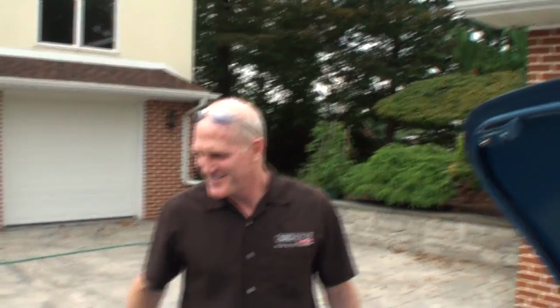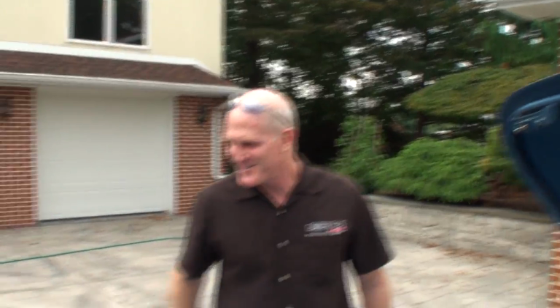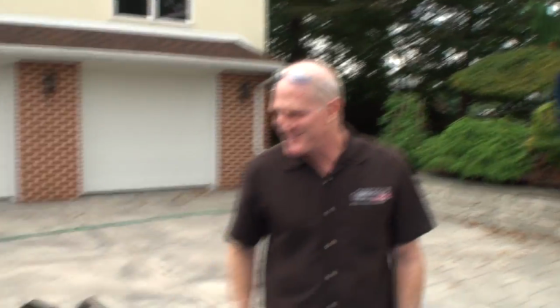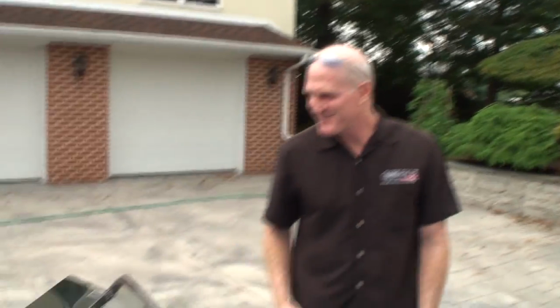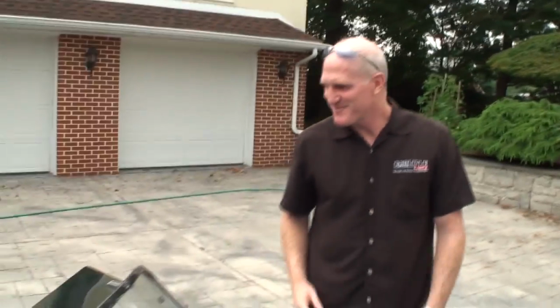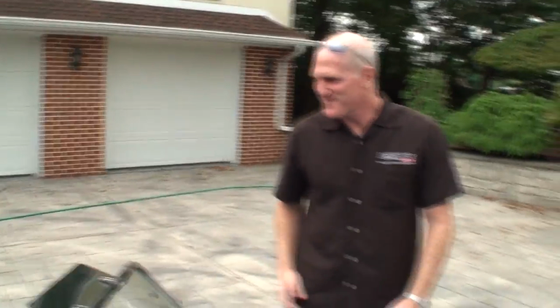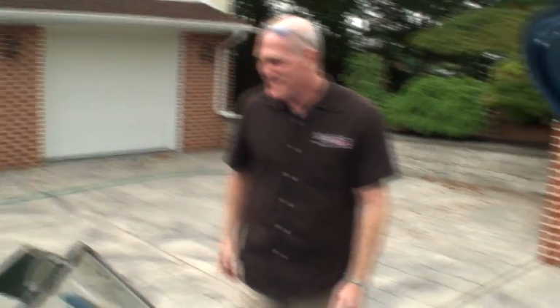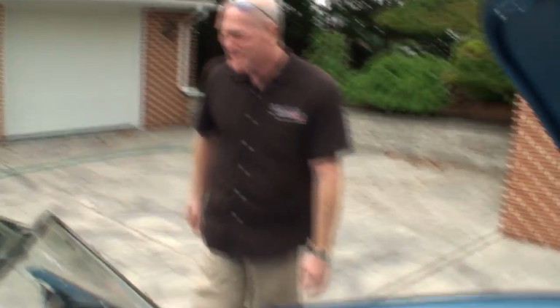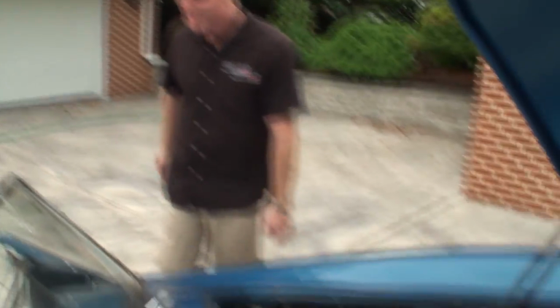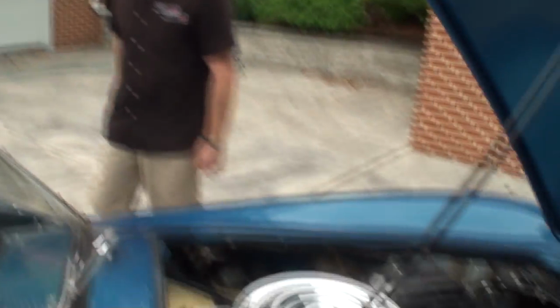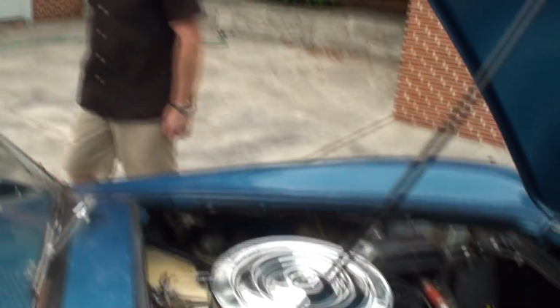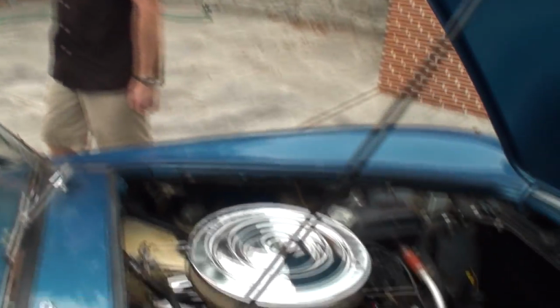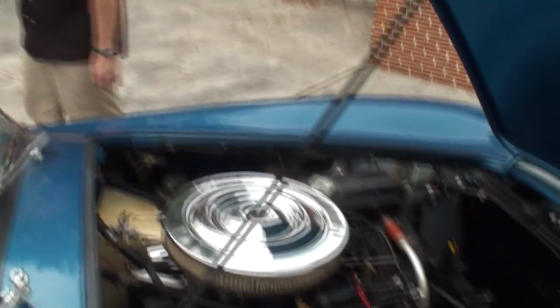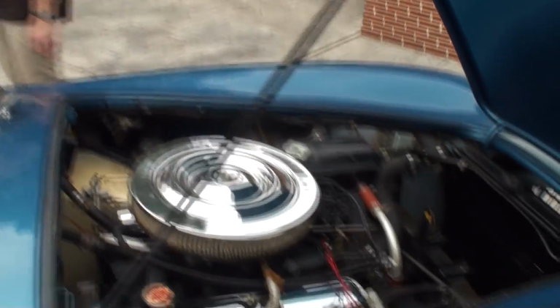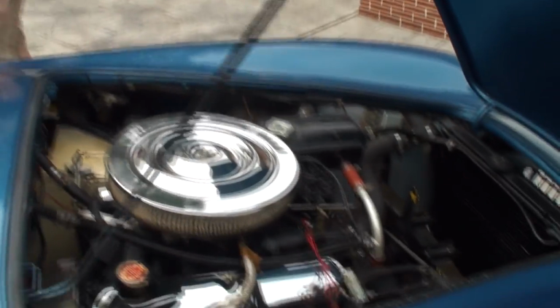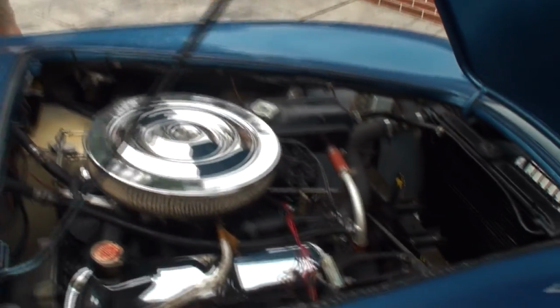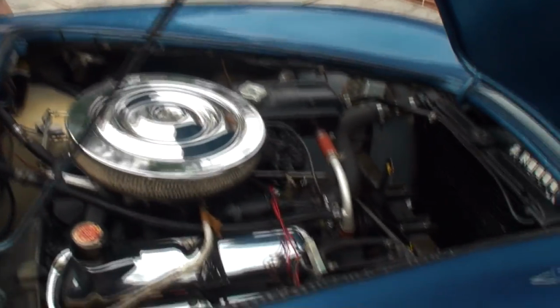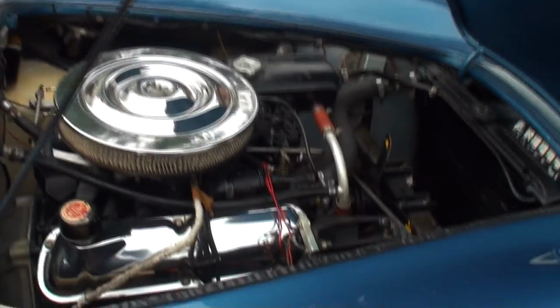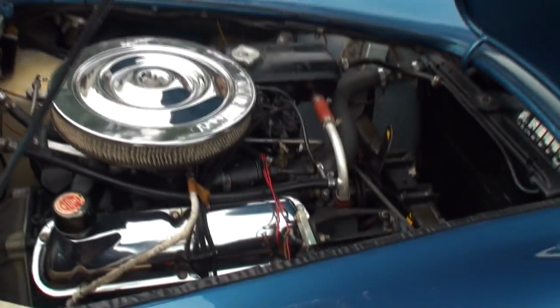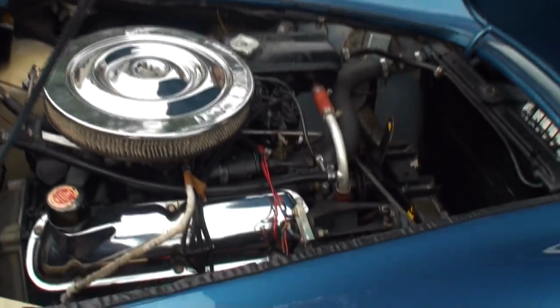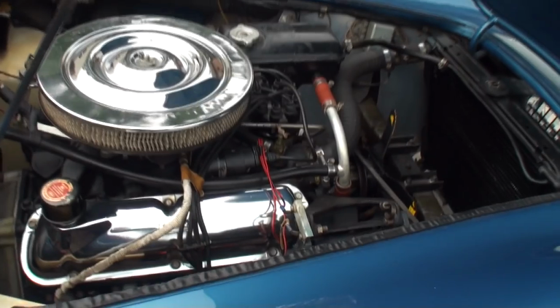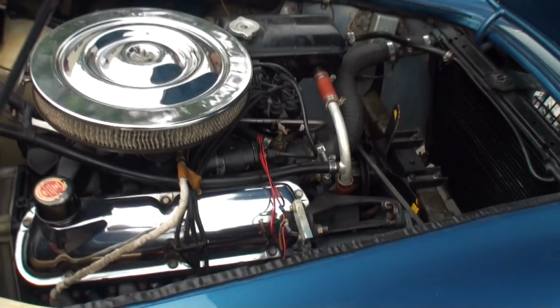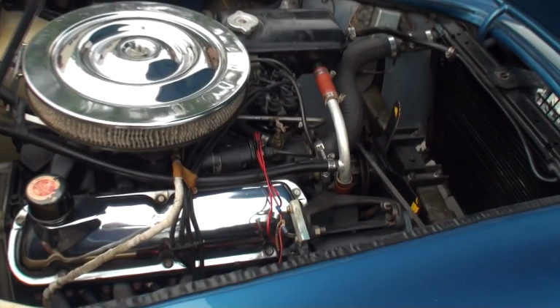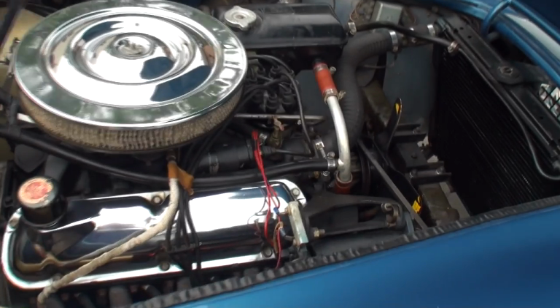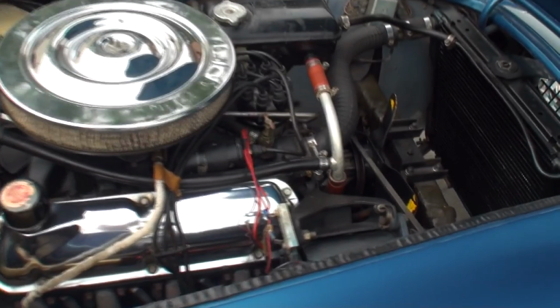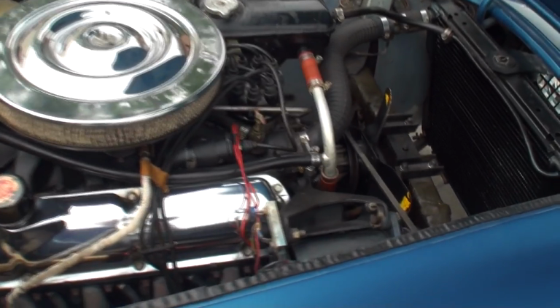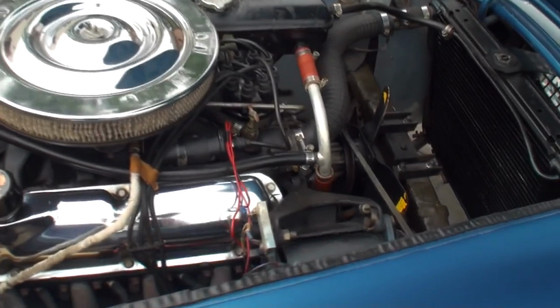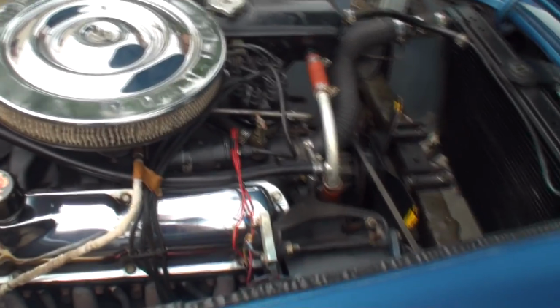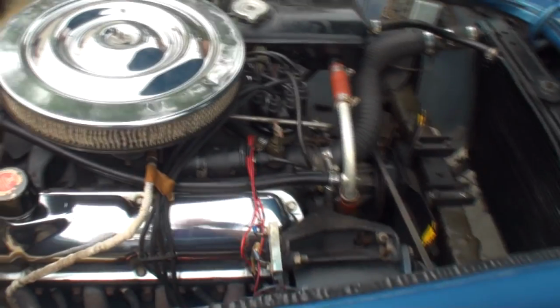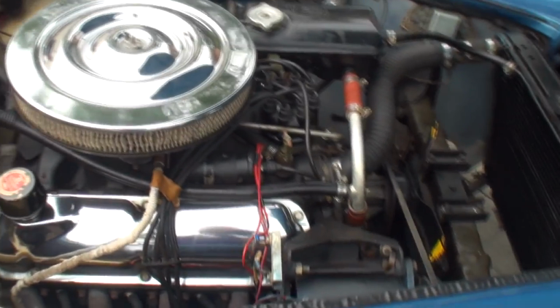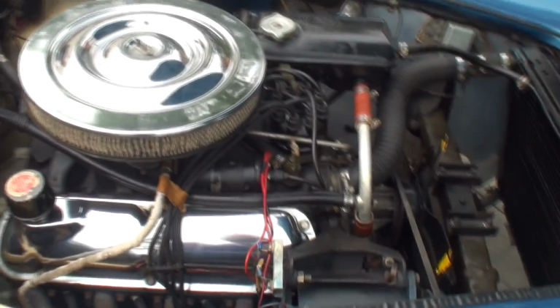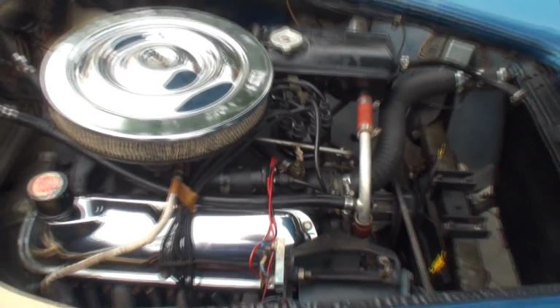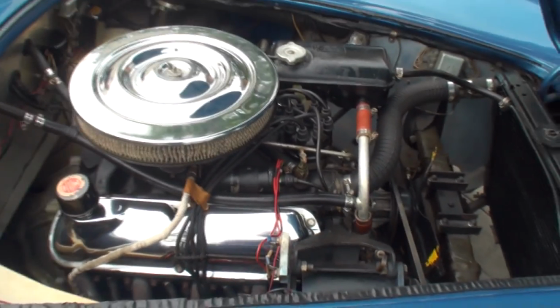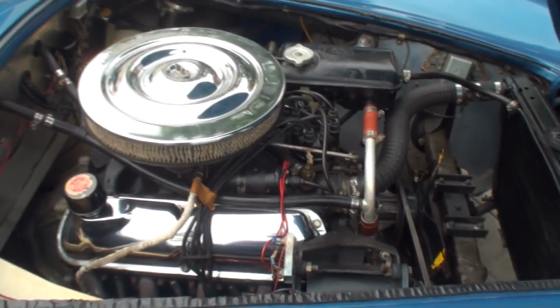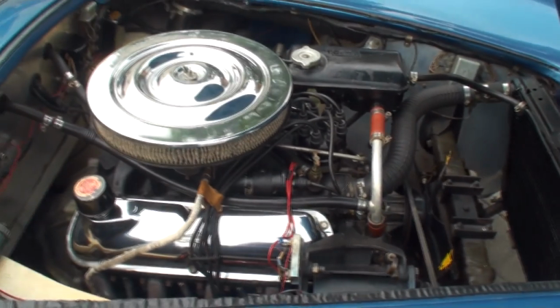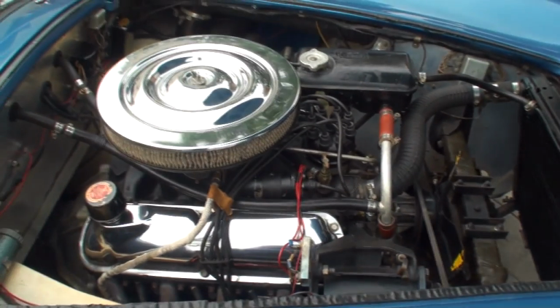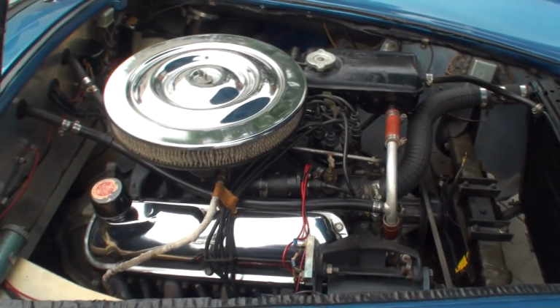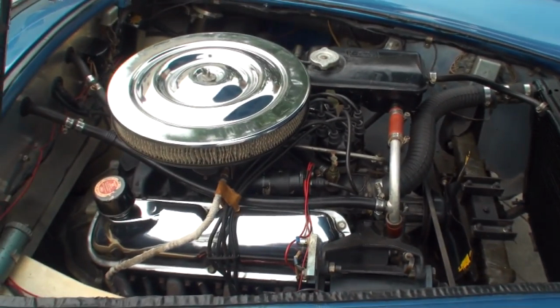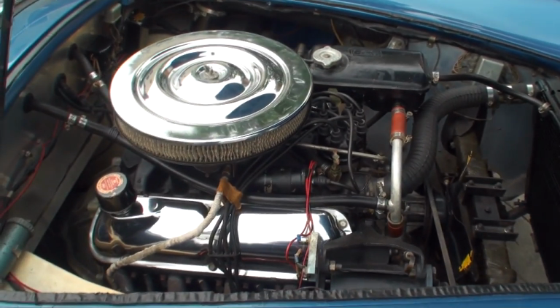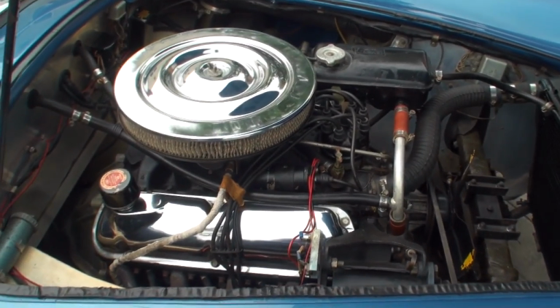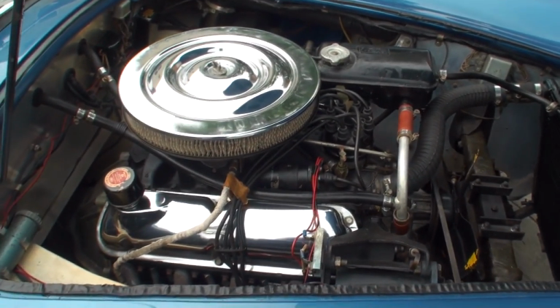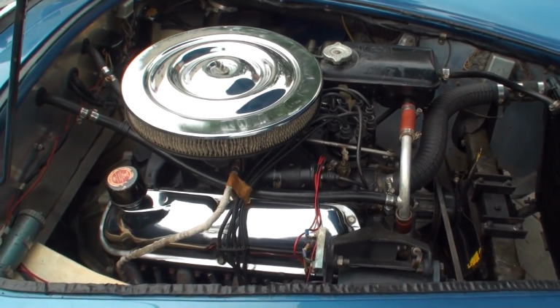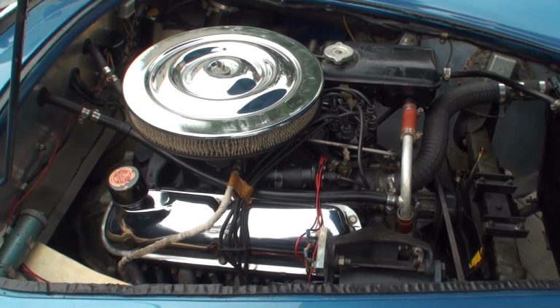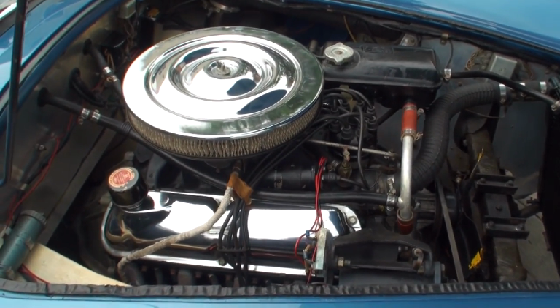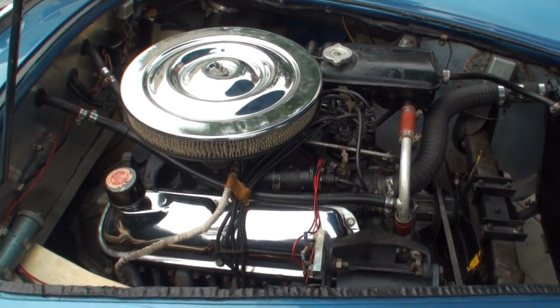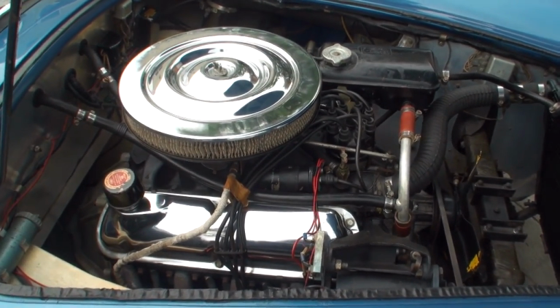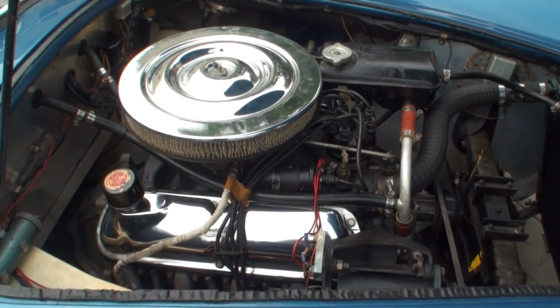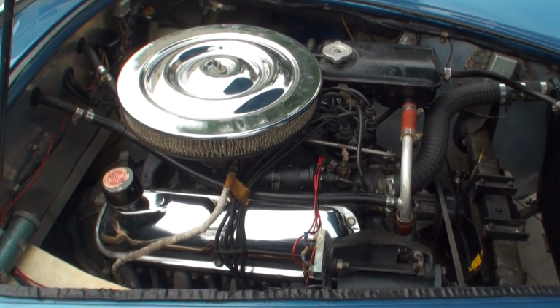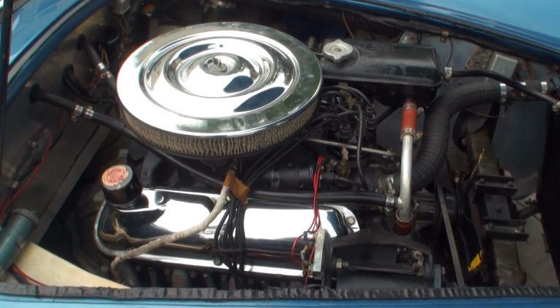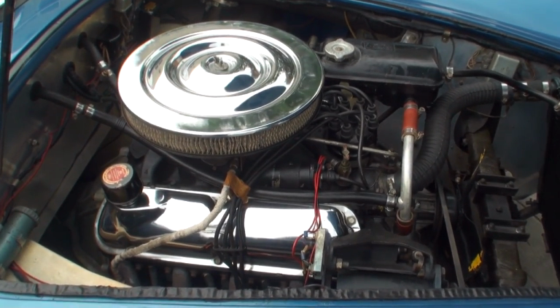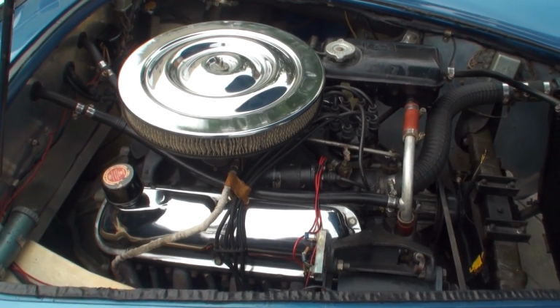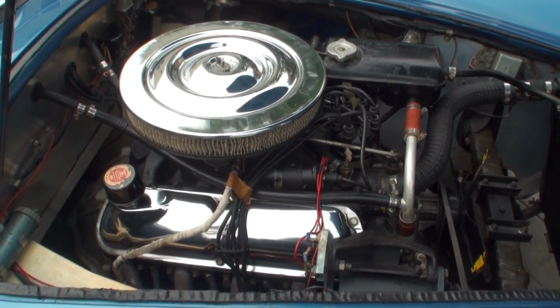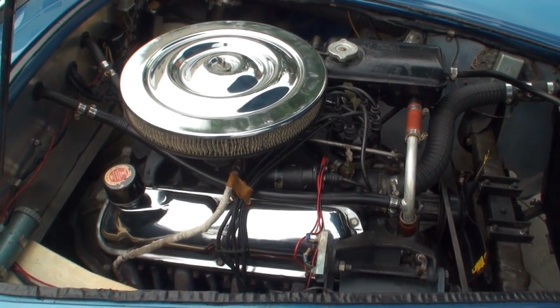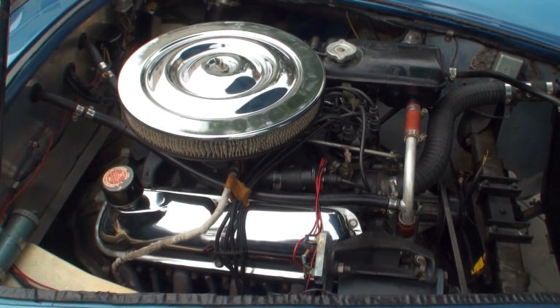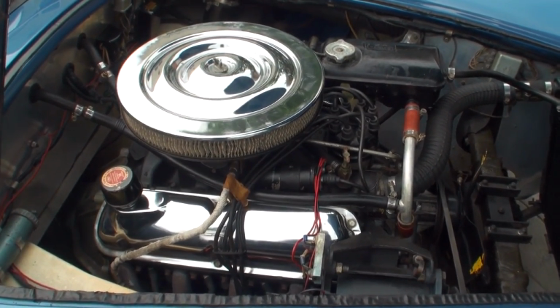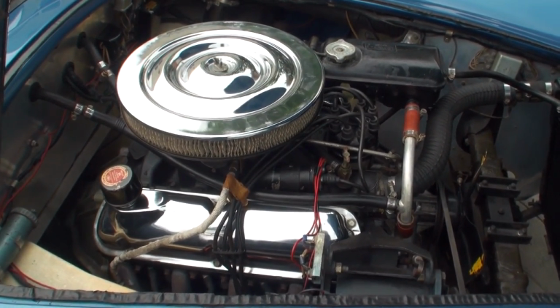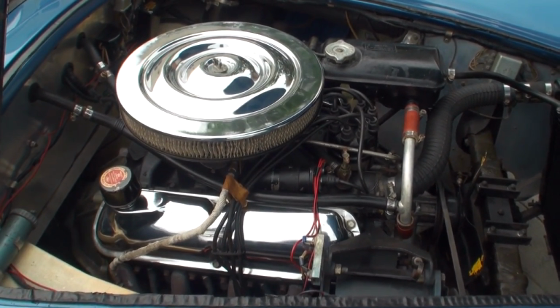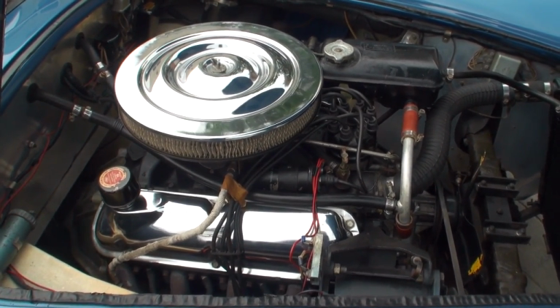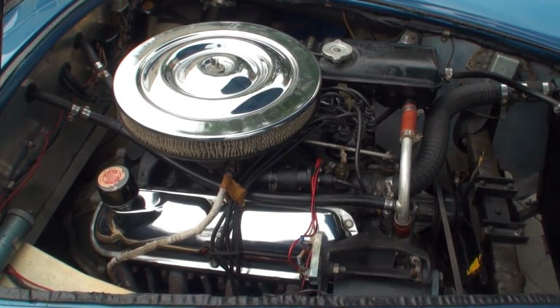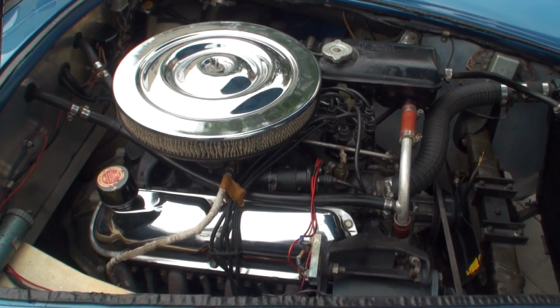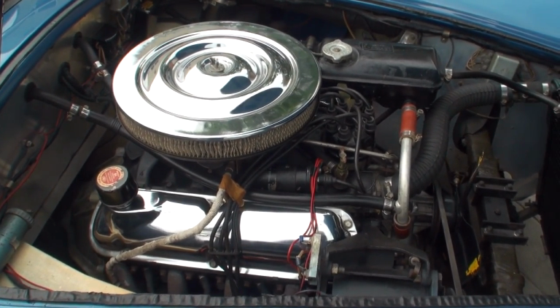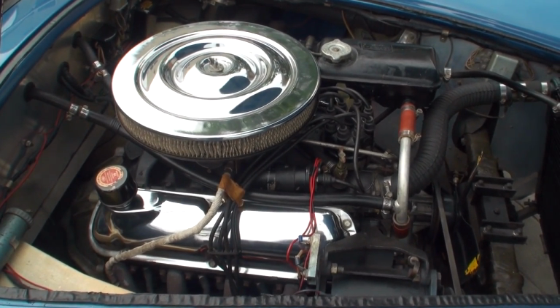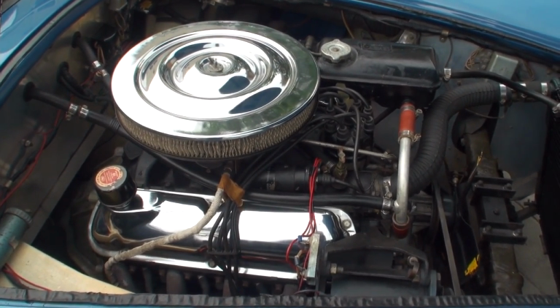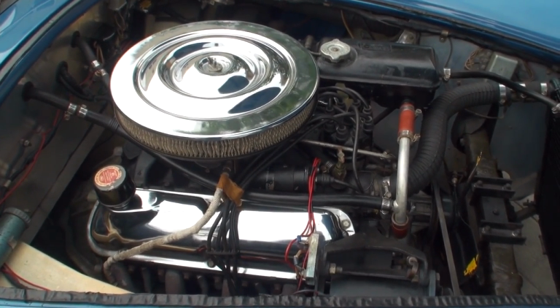Let's start her up. The moment has arrived. The 289 comes alive.